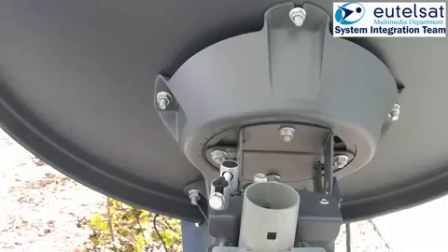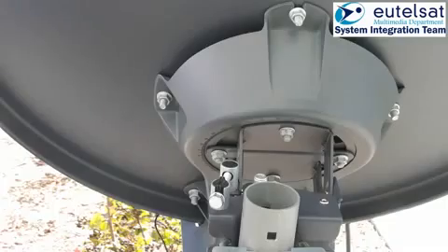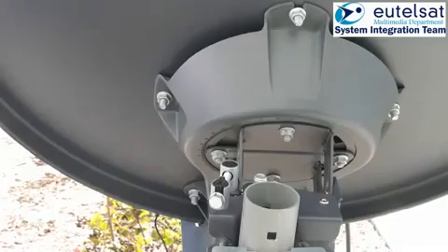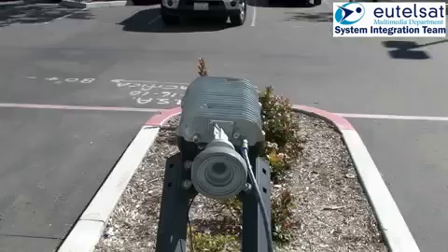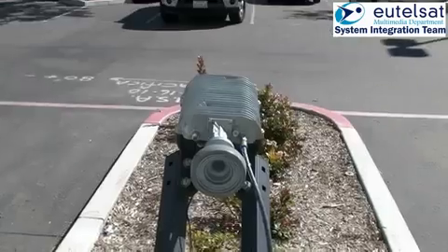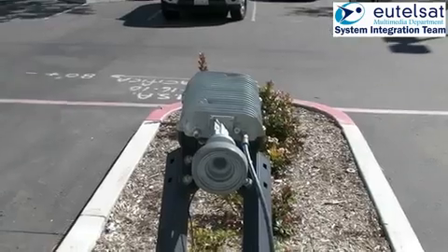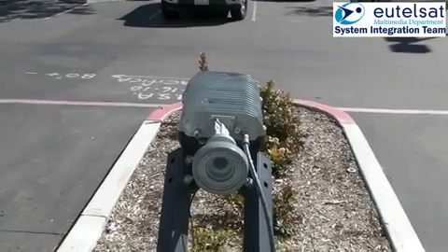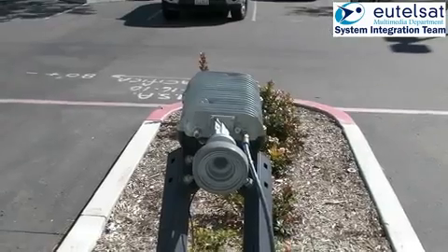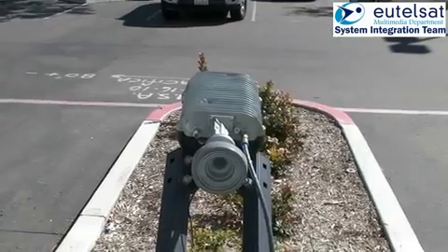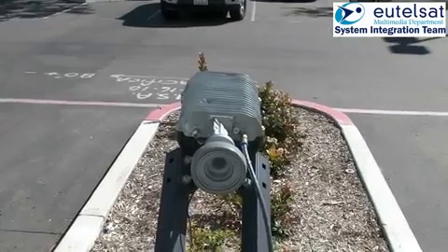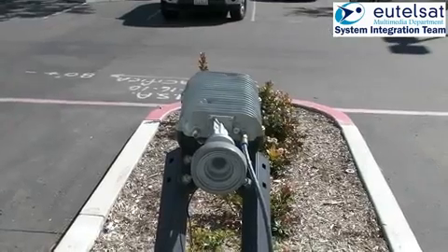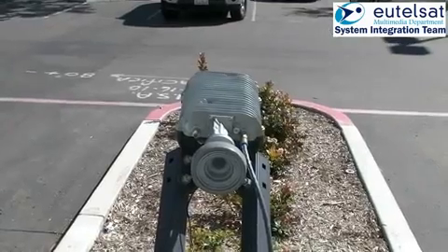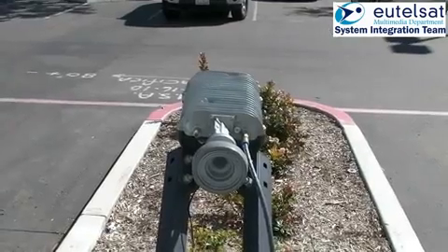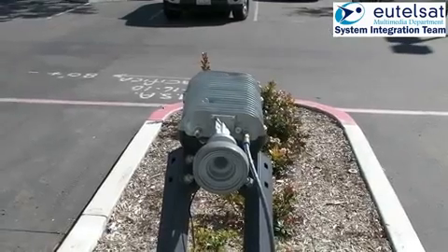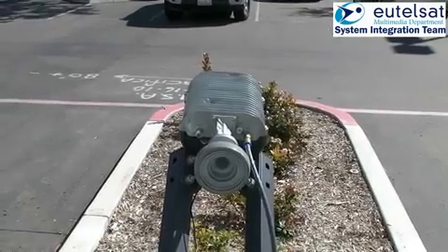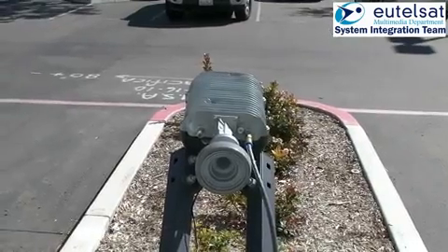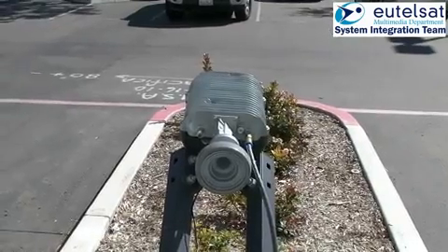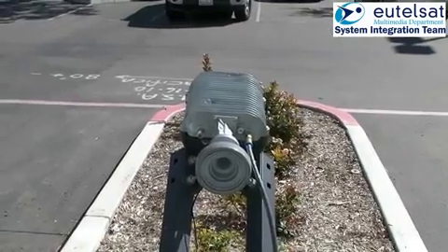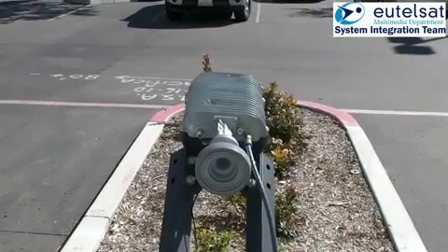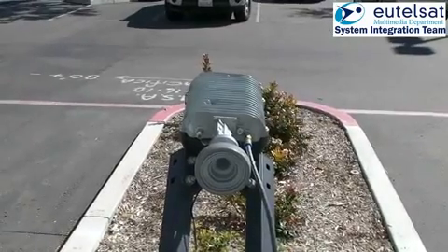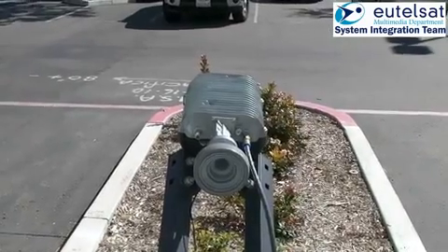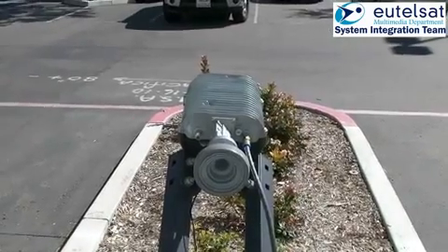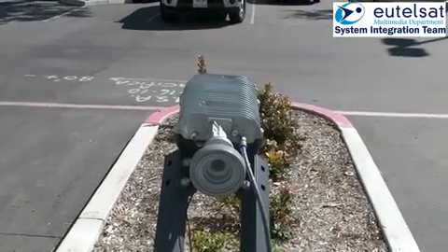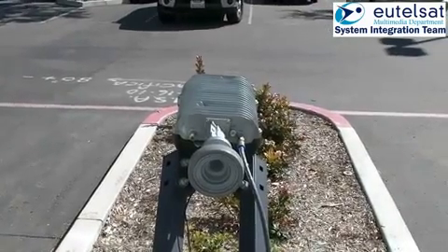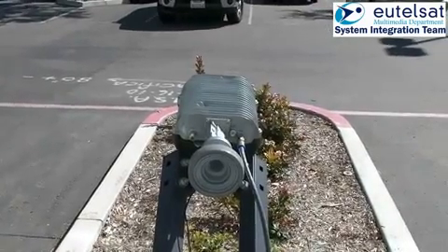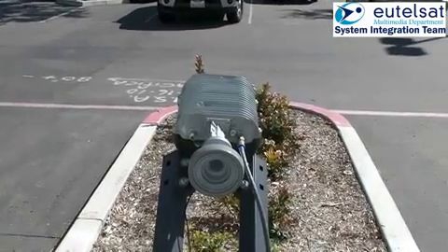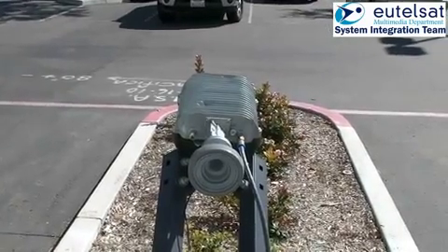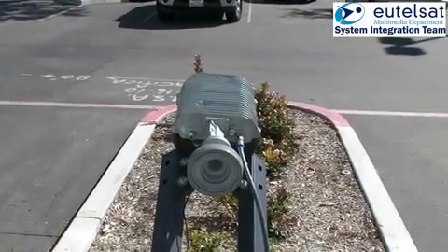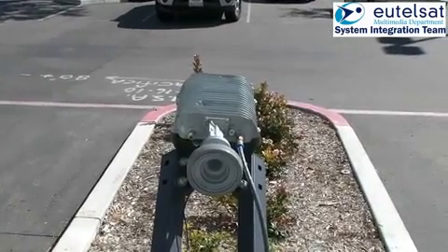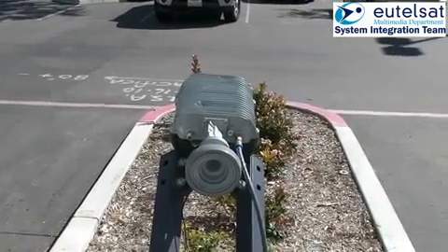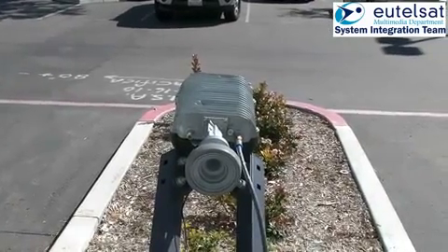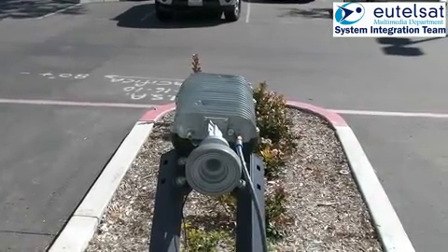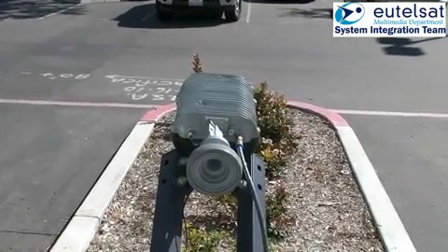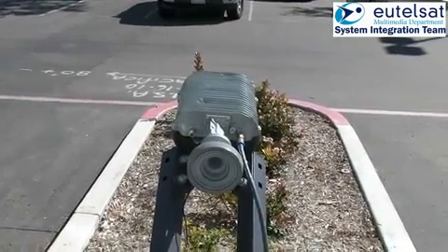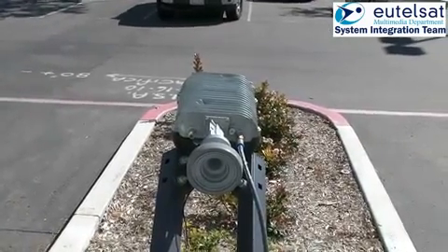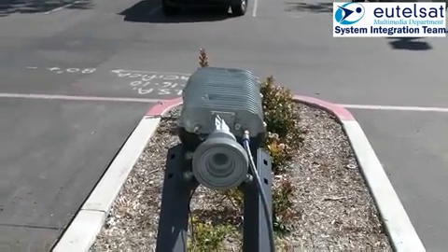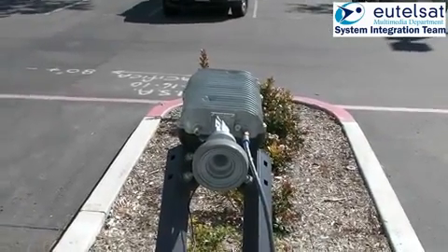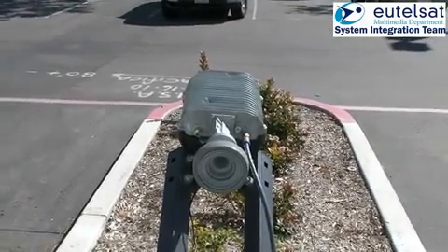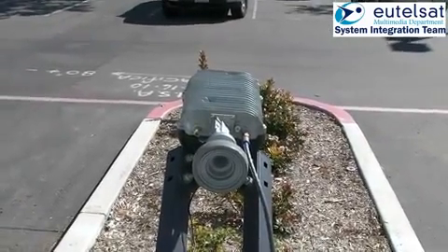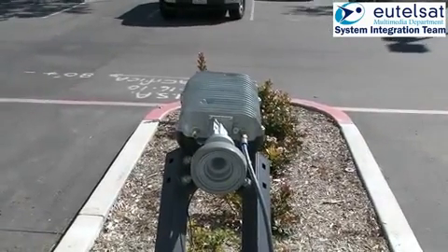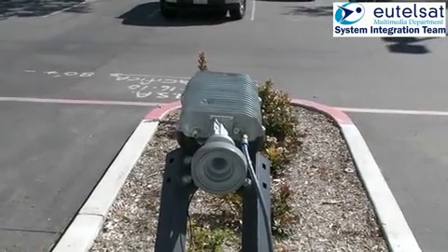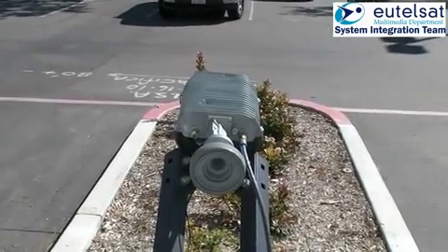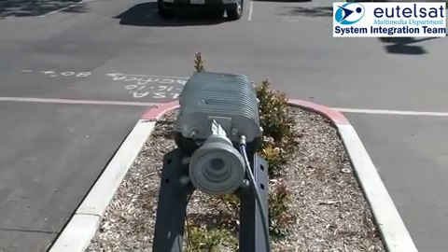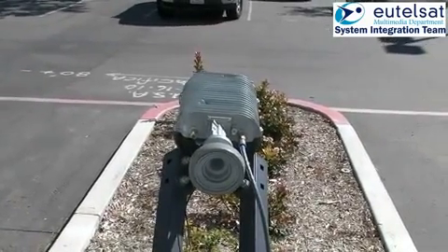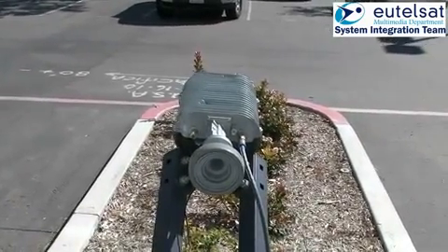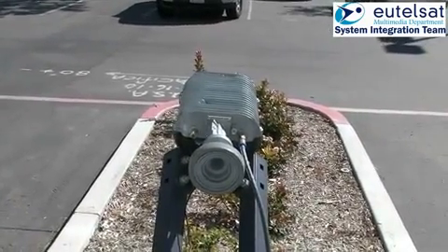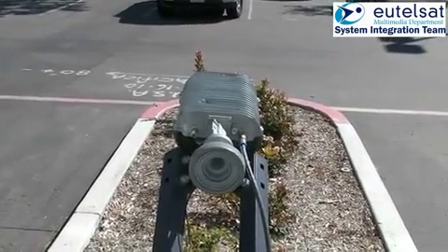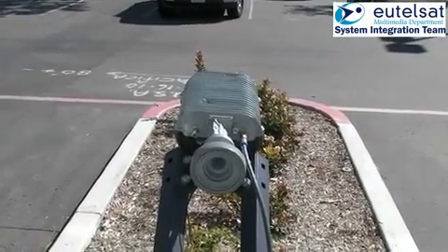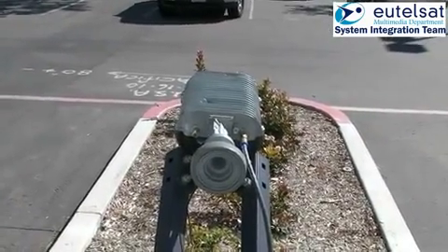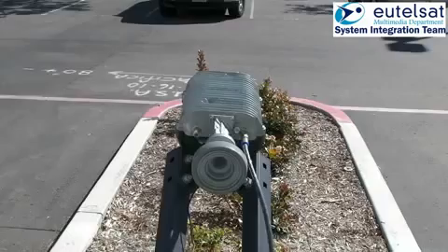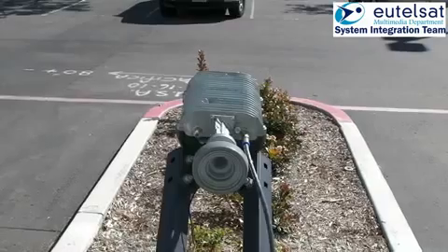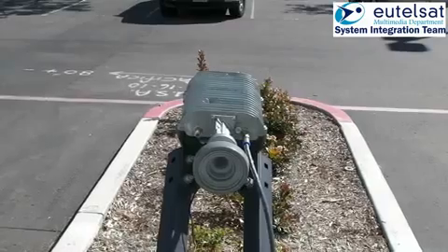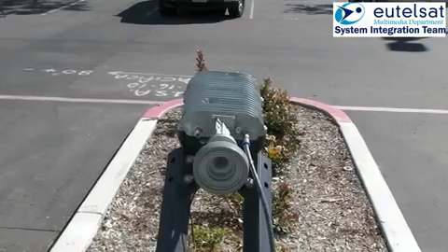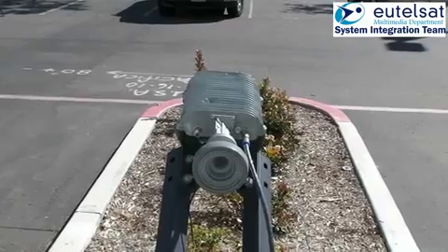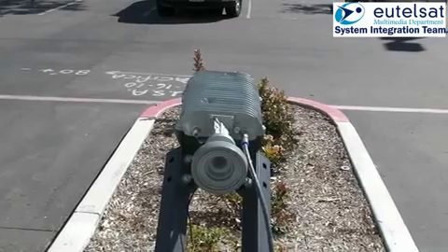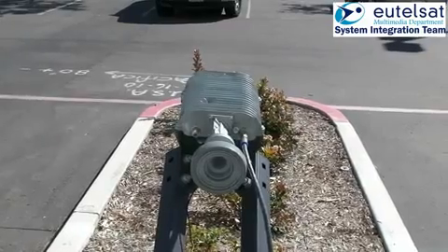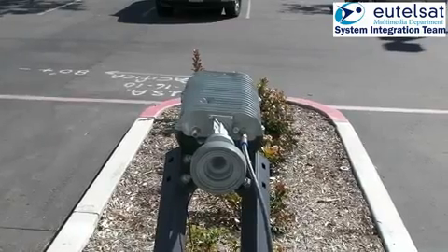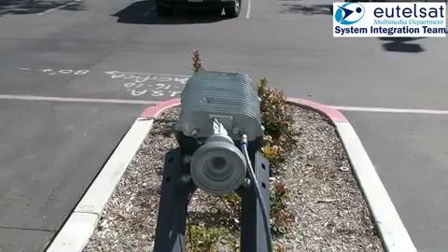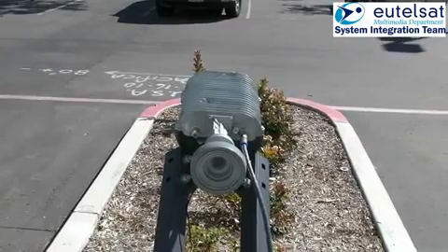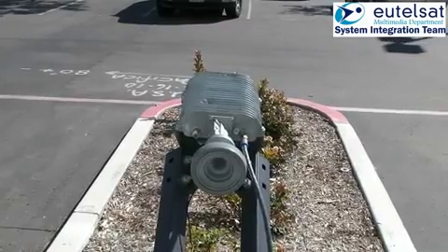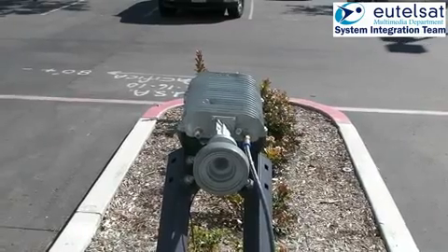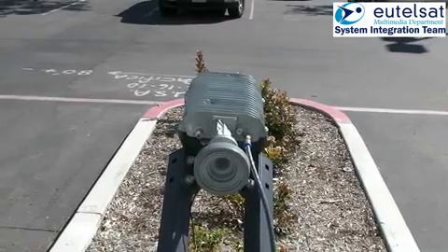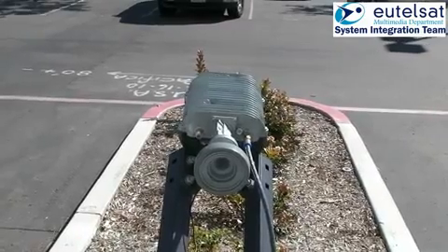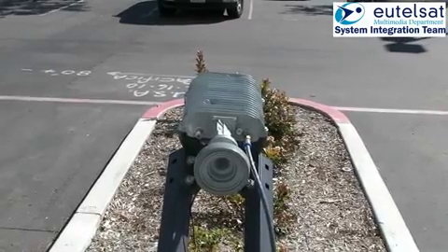This scene shows the same process from a view of the top of the antenna, so you can see the antenna movement as well as the beeper signals.